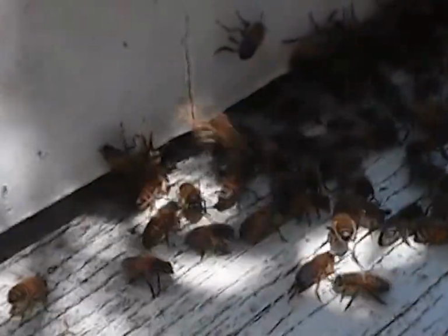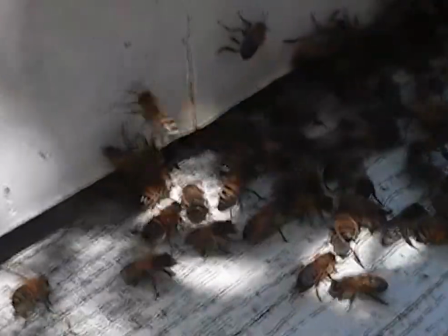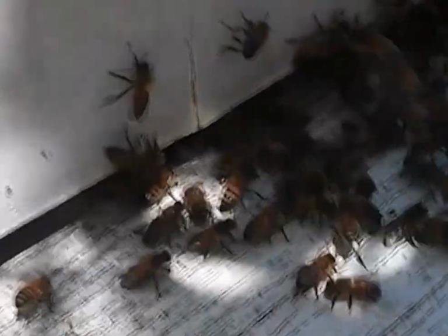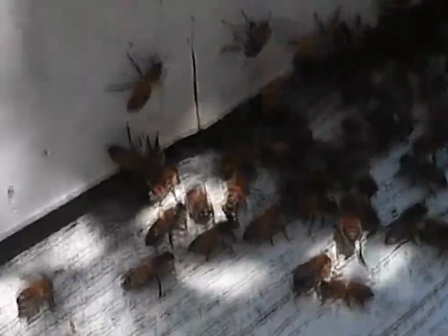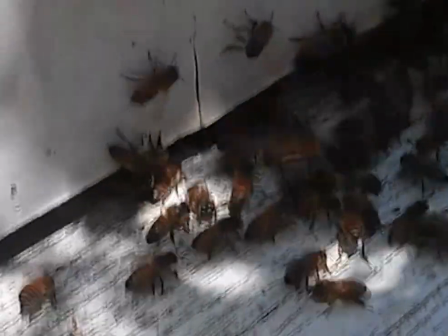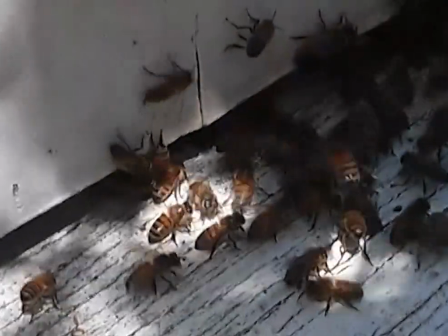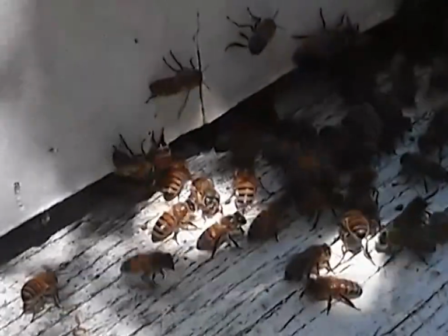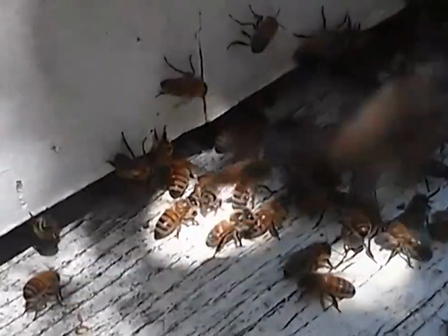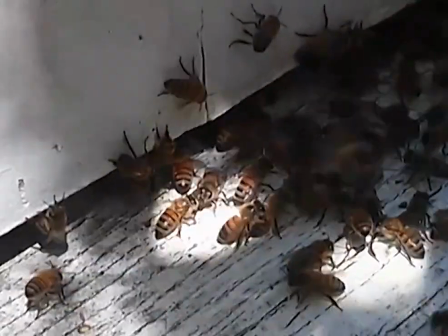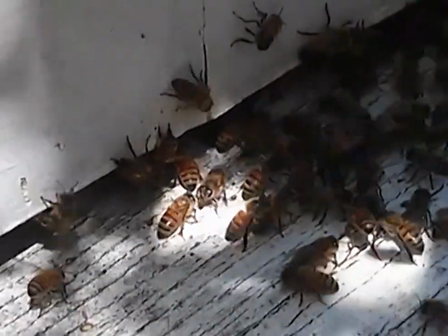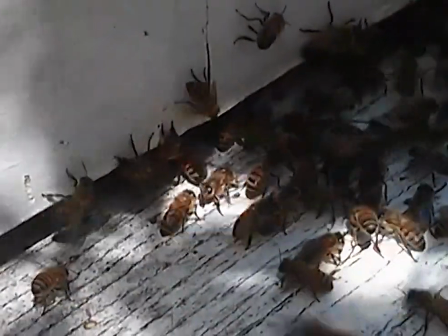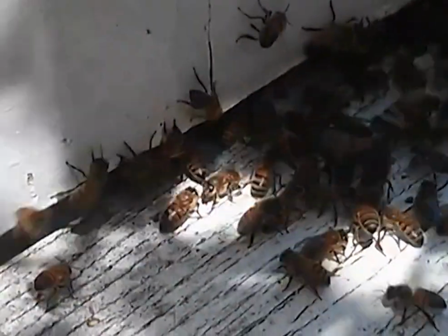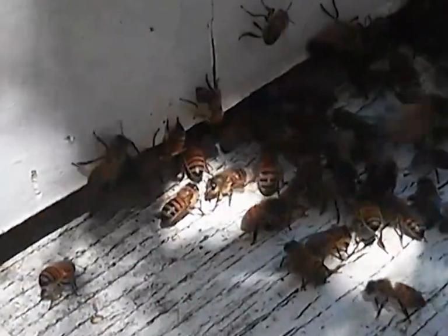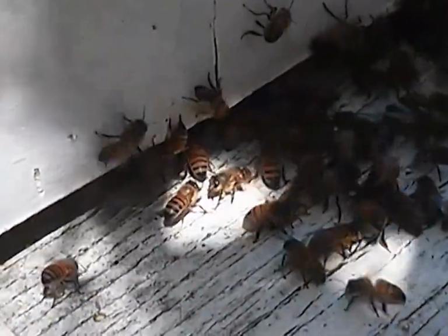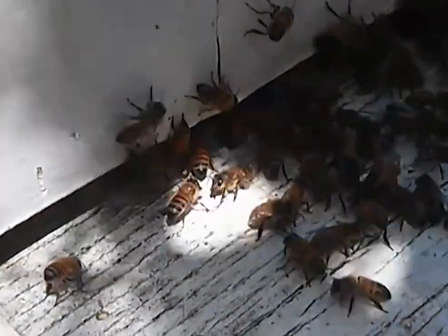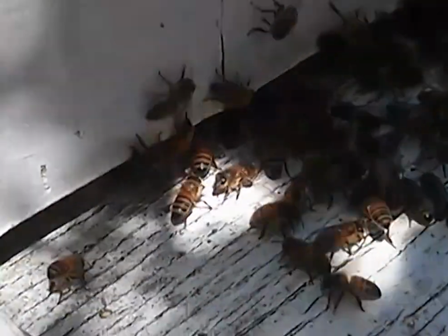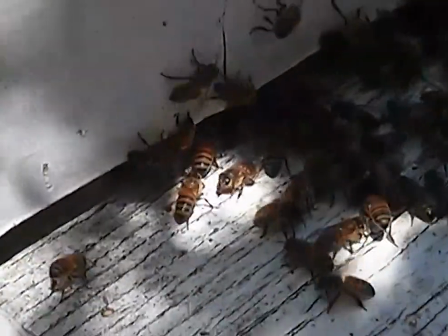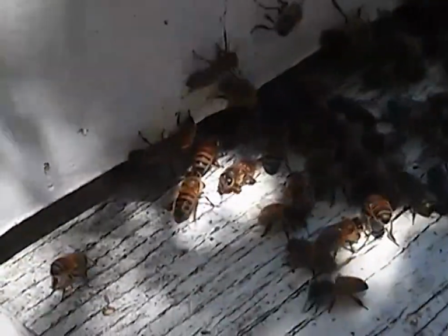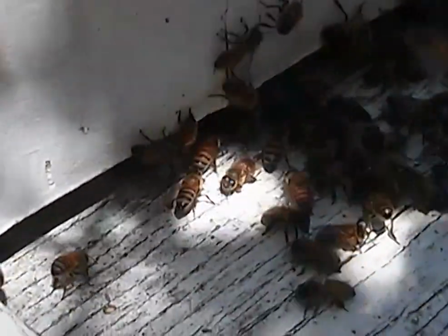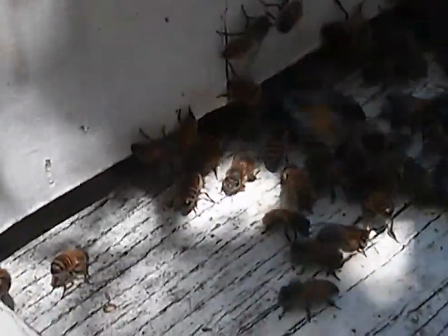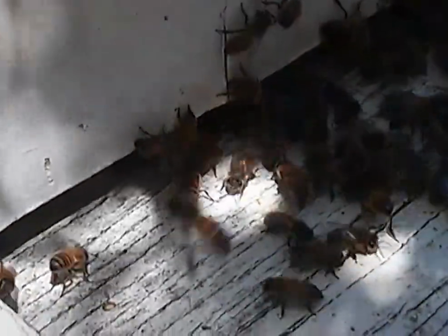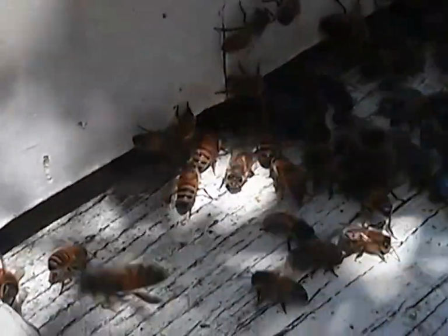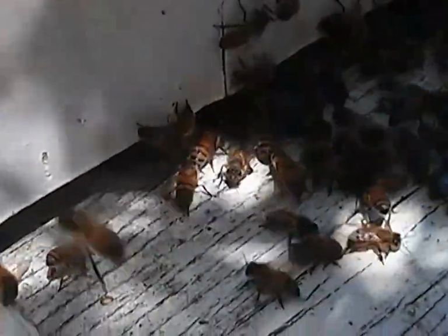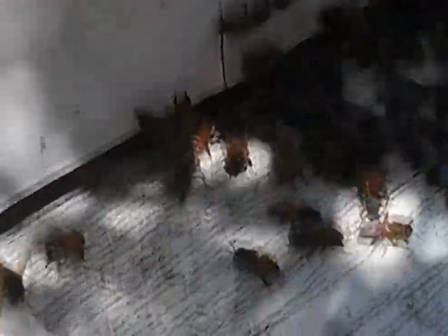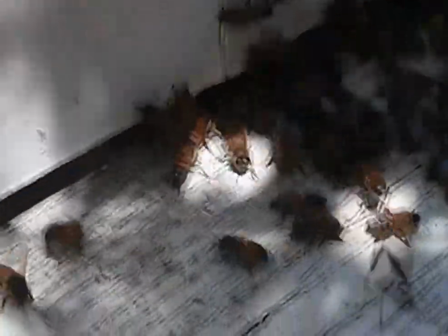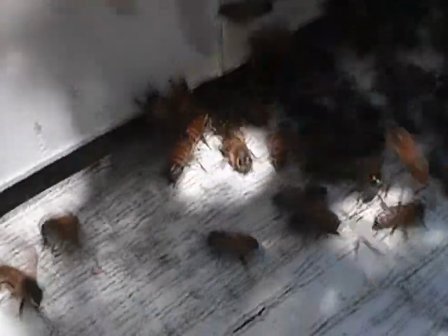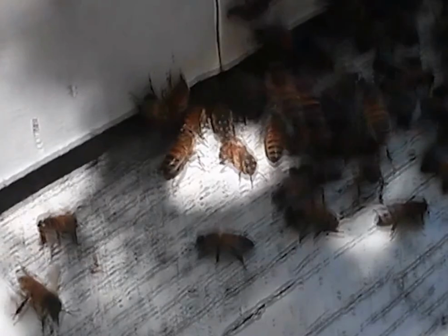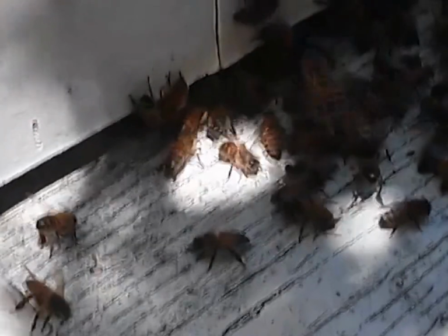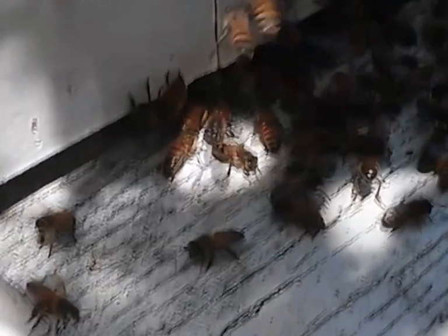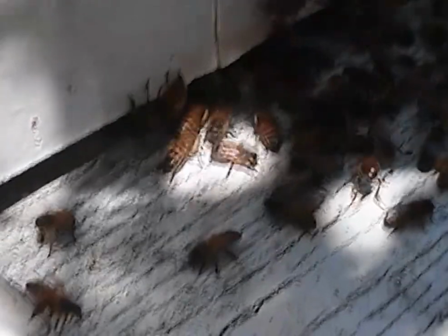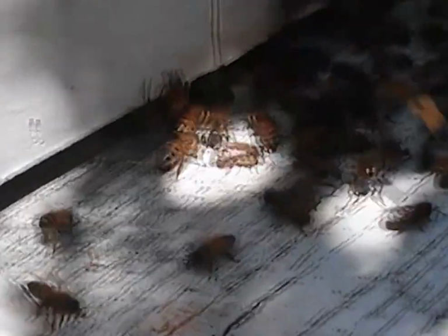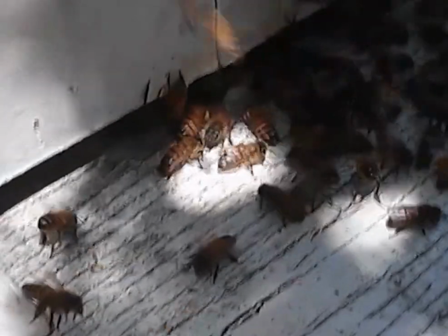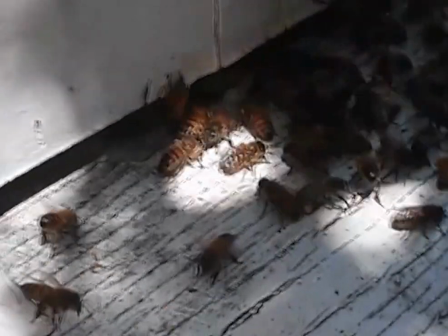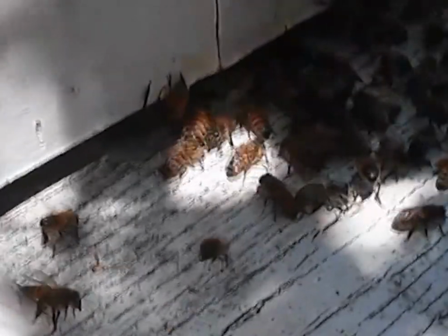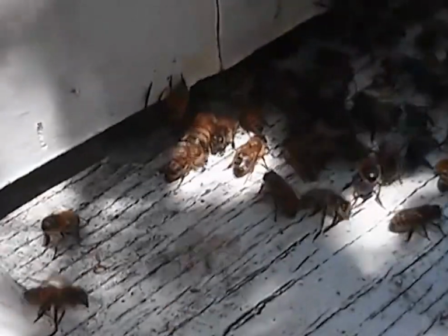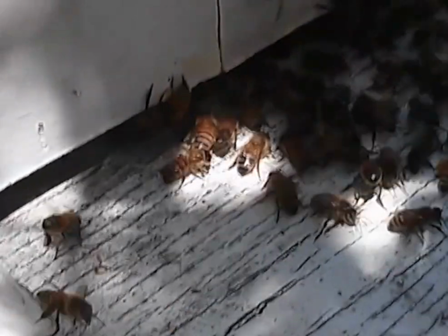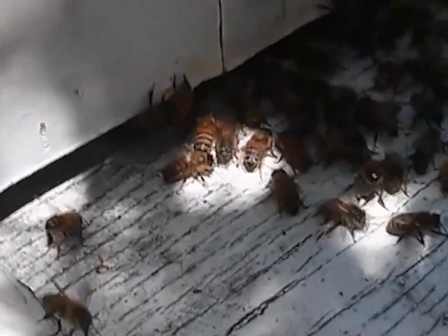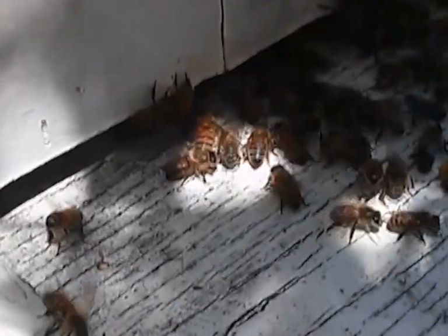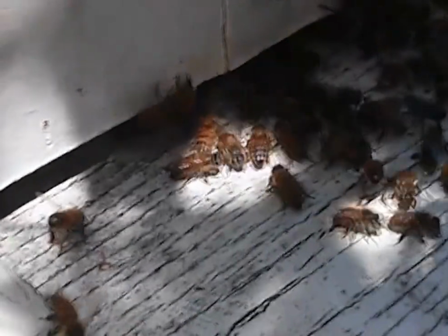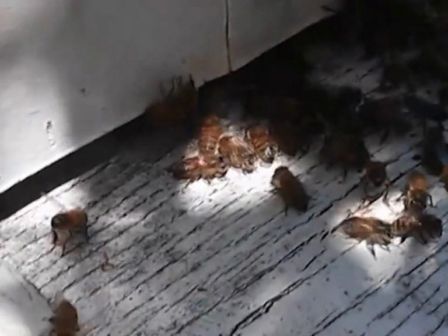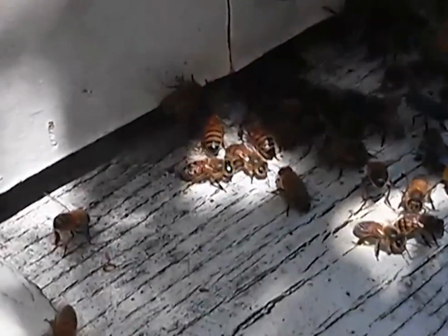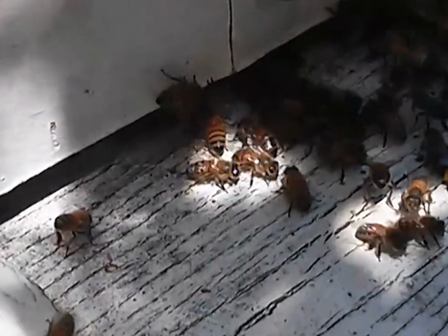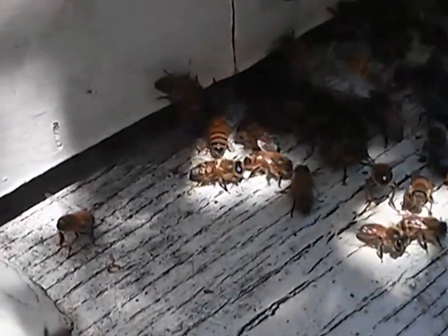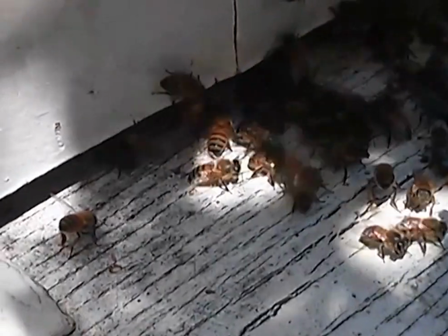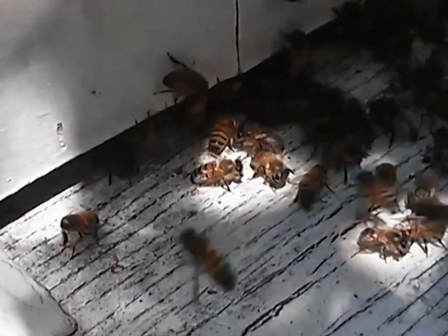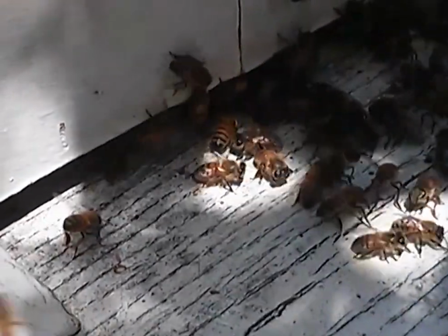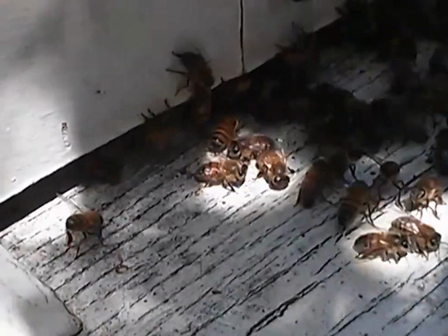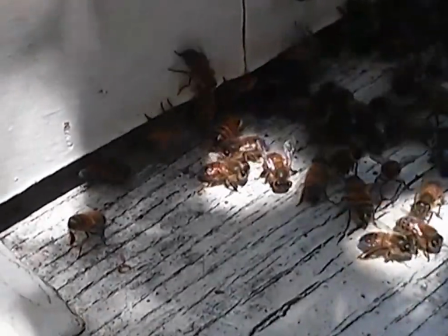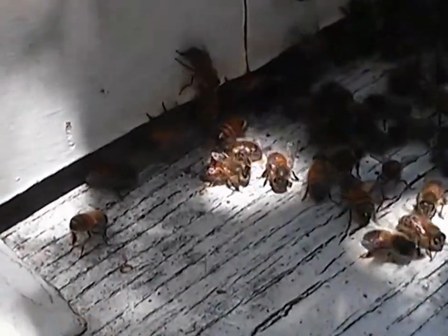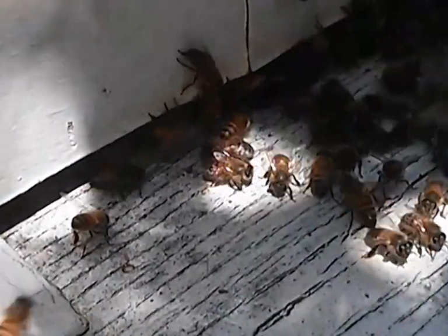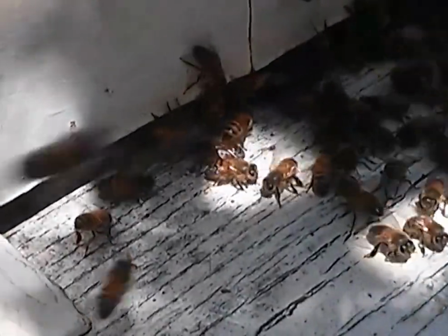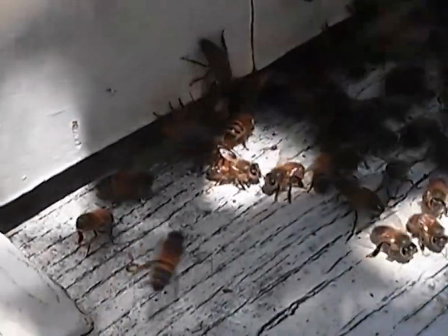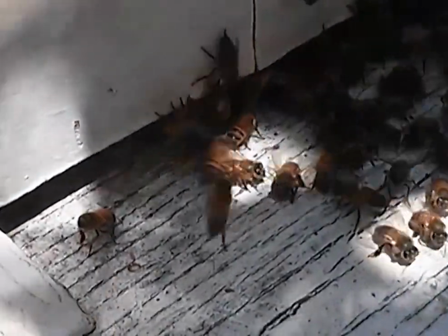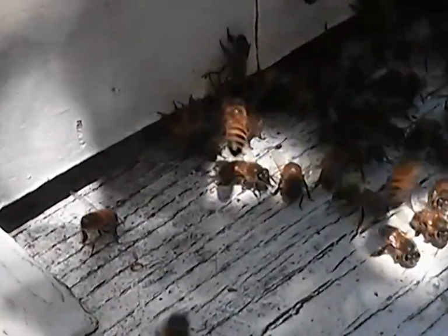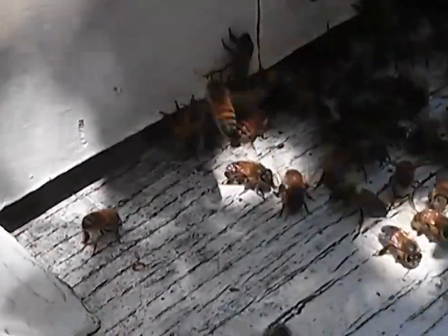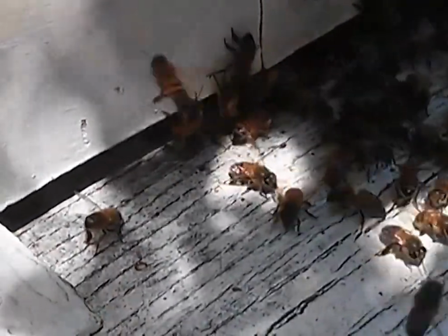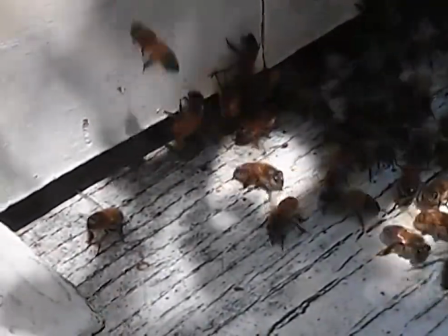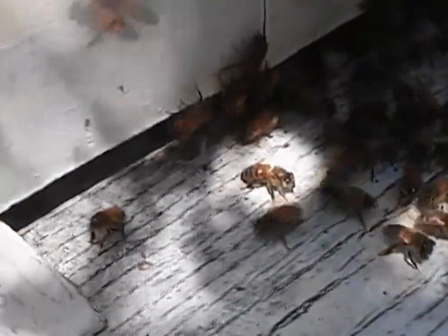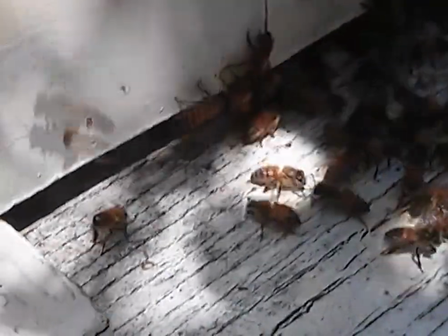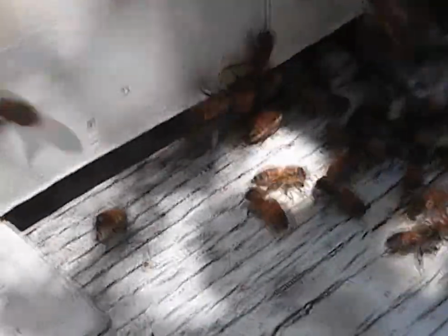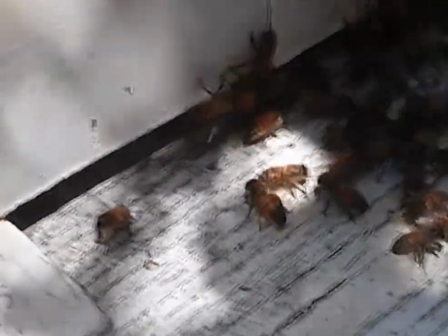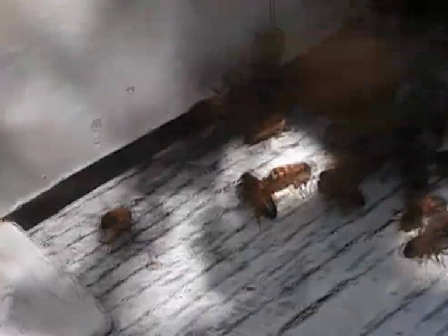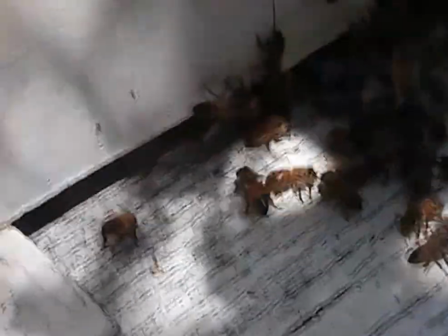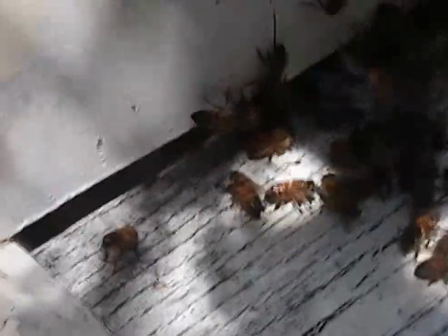I saw bees around this box the other day and I suspected they were scouting it out, and sure enough, here they are.